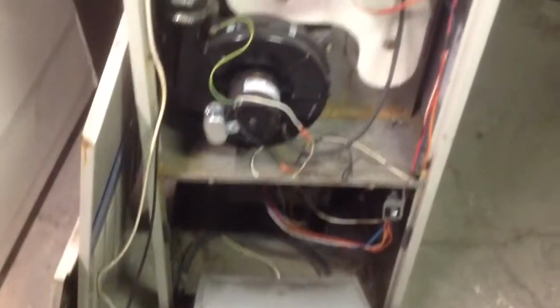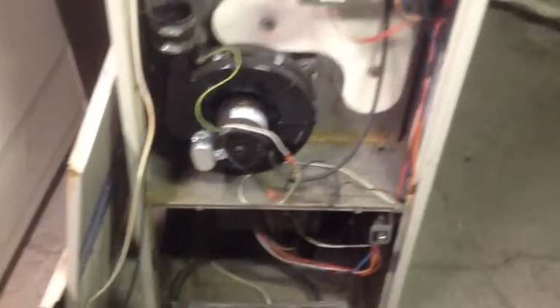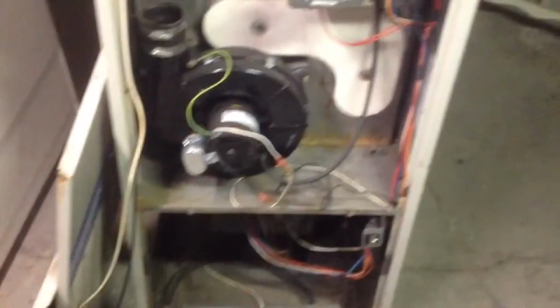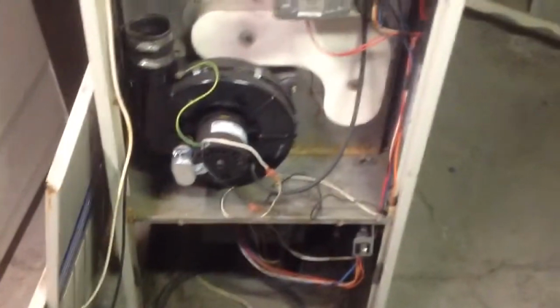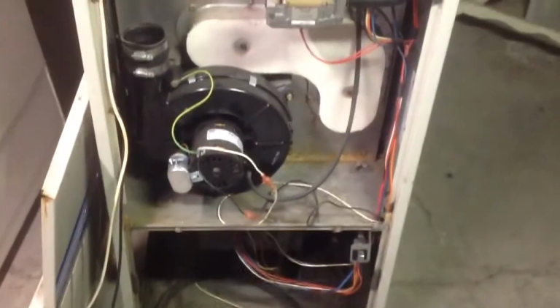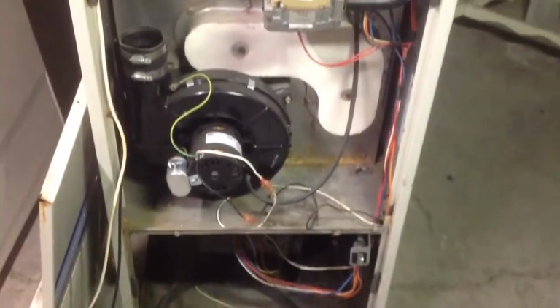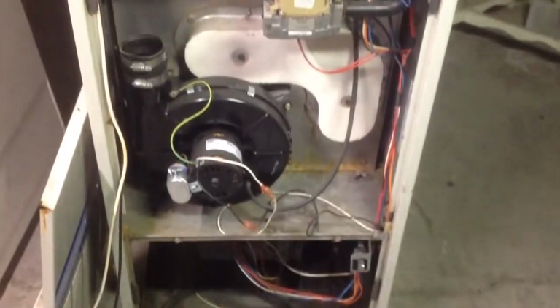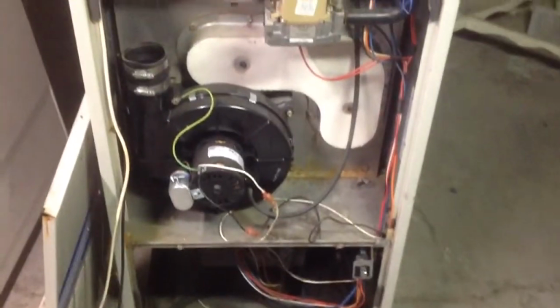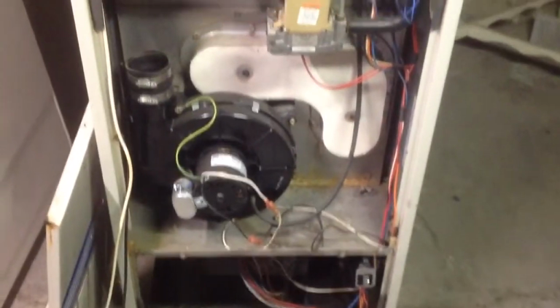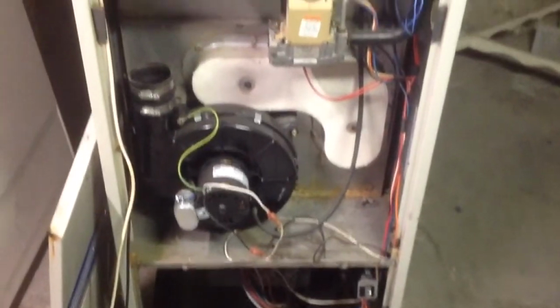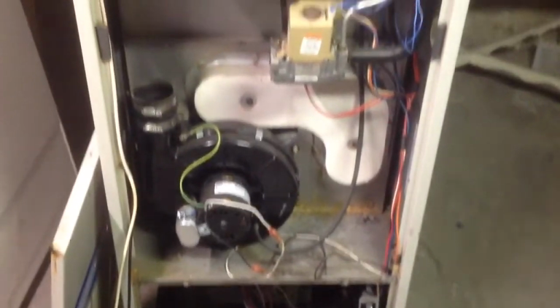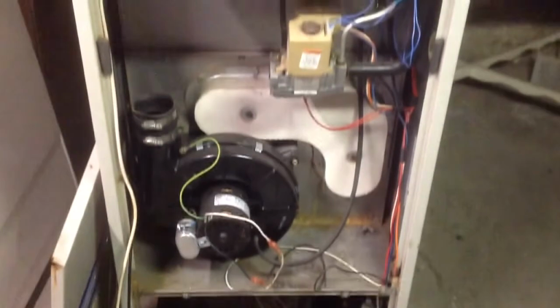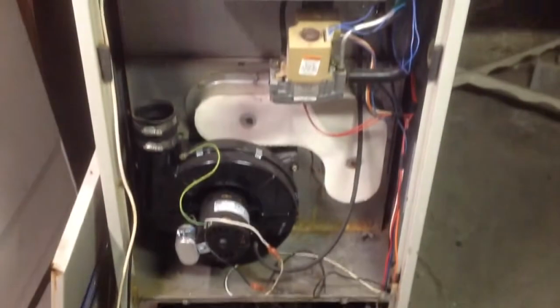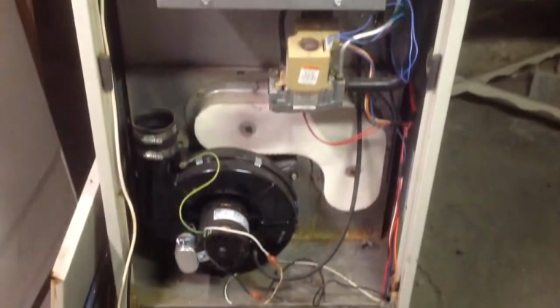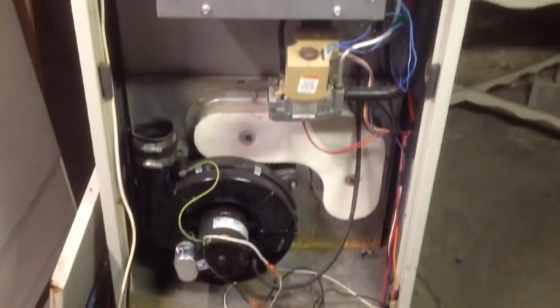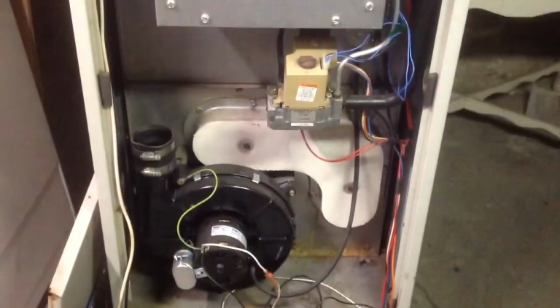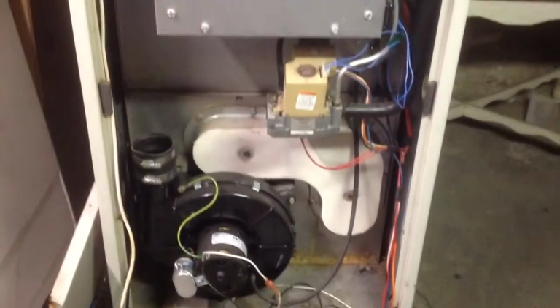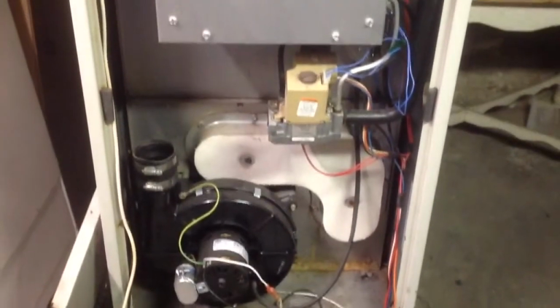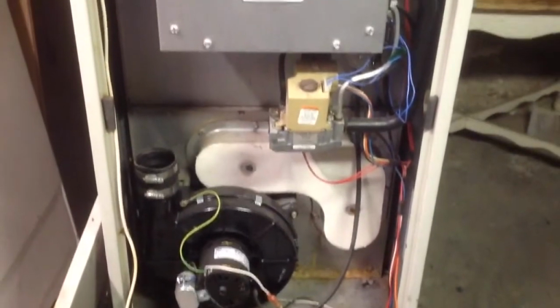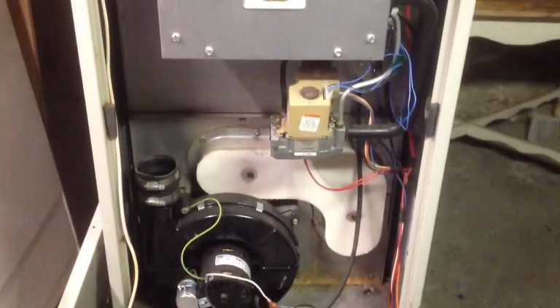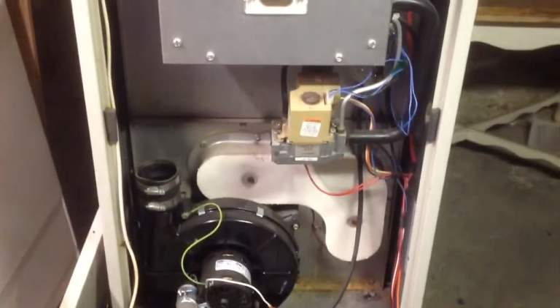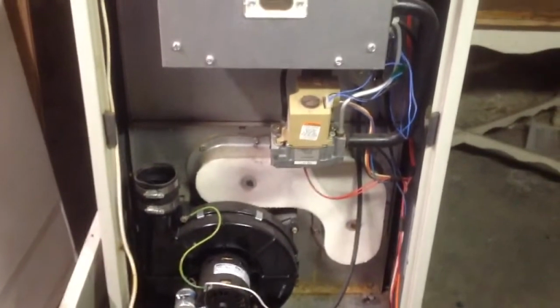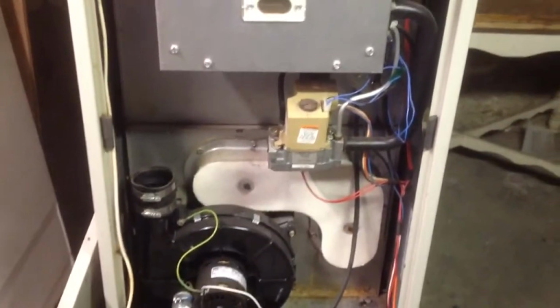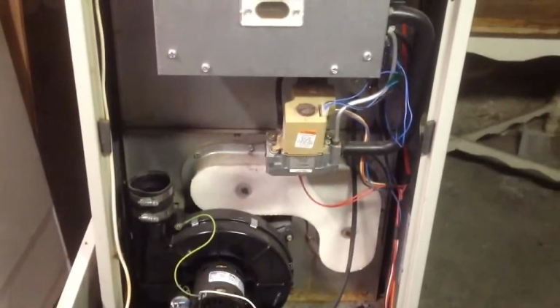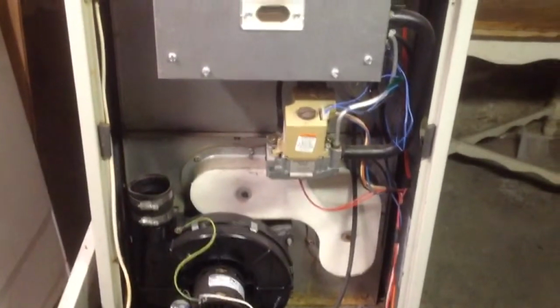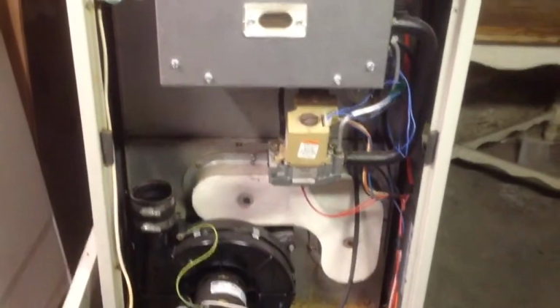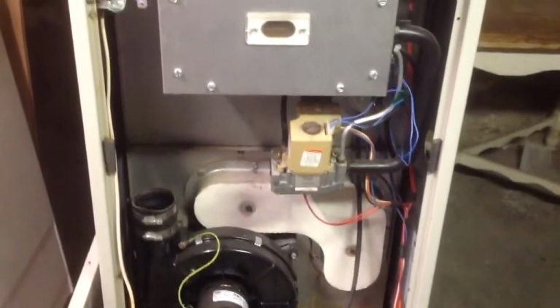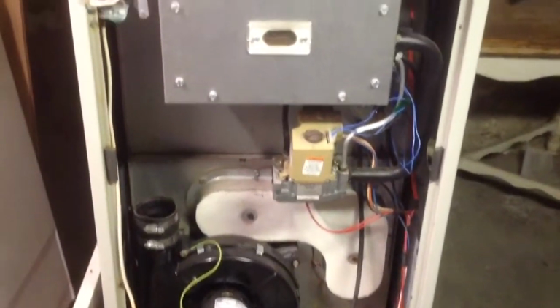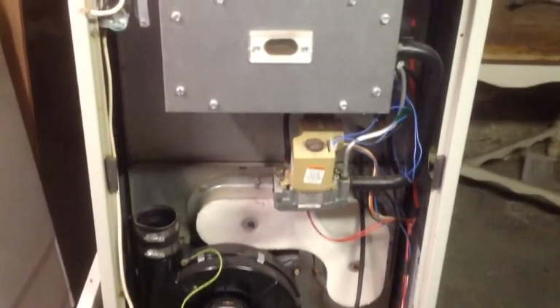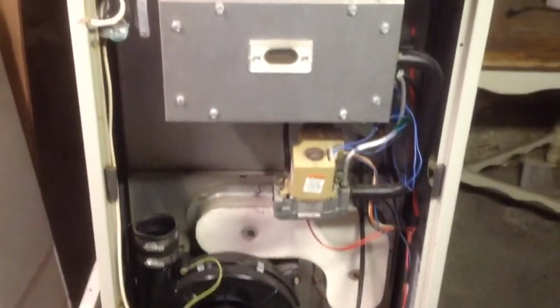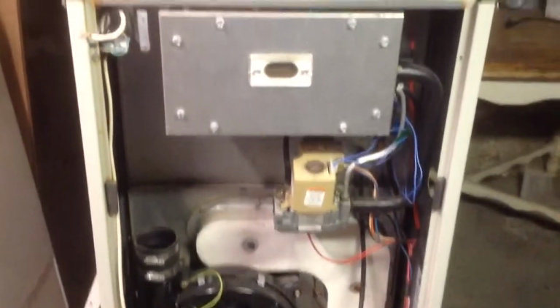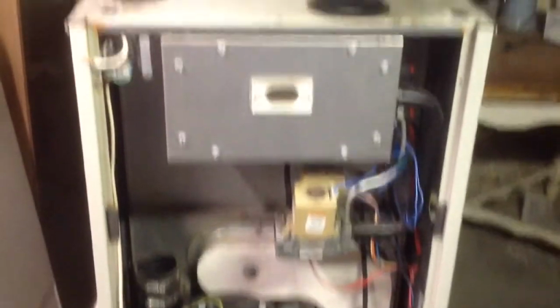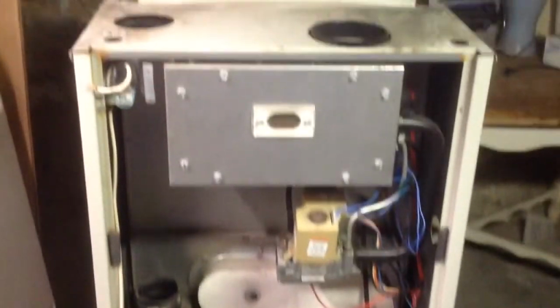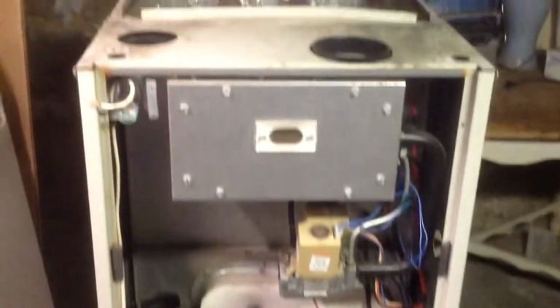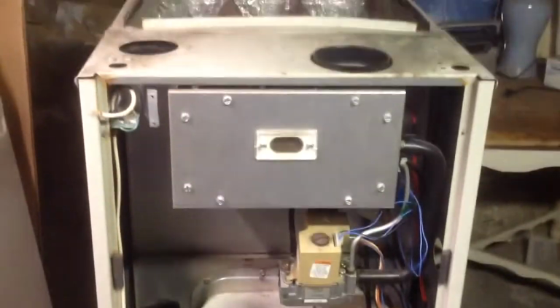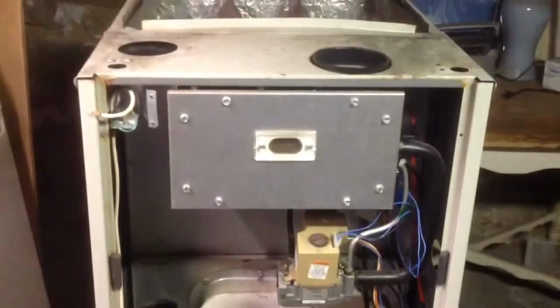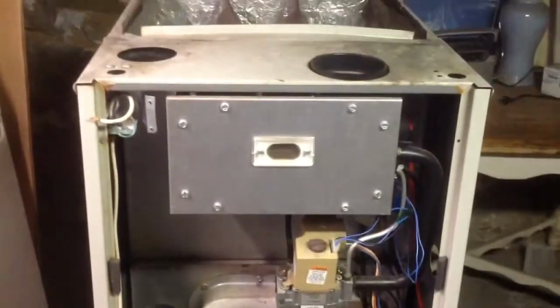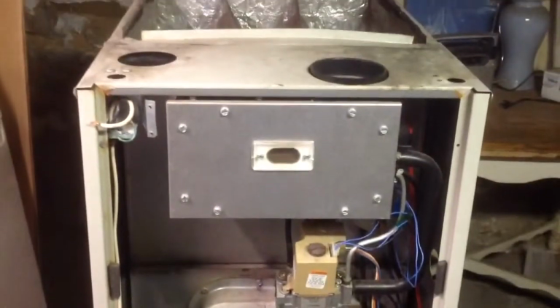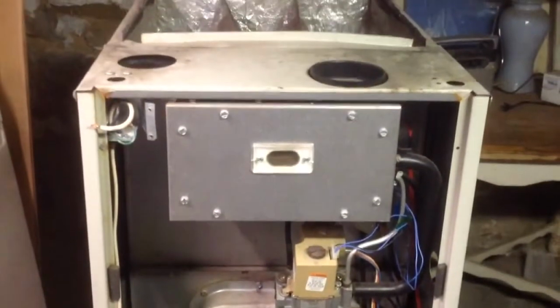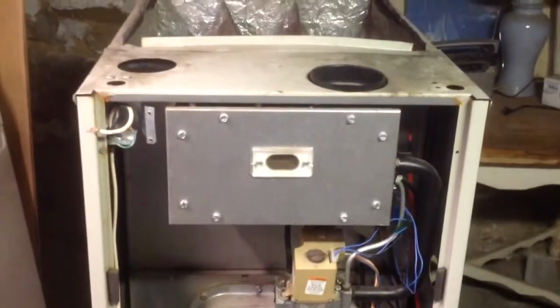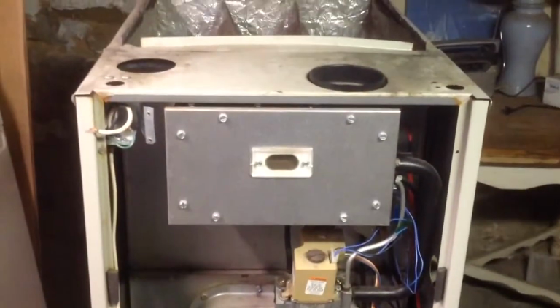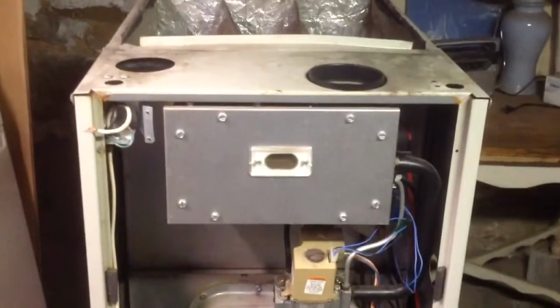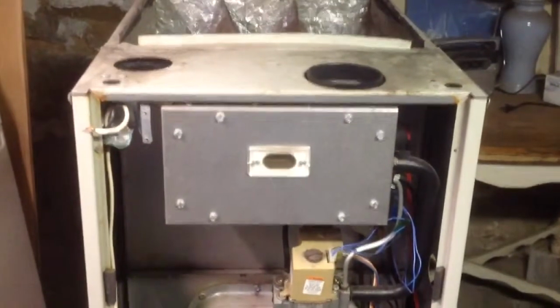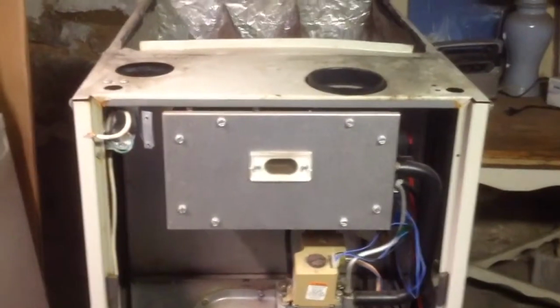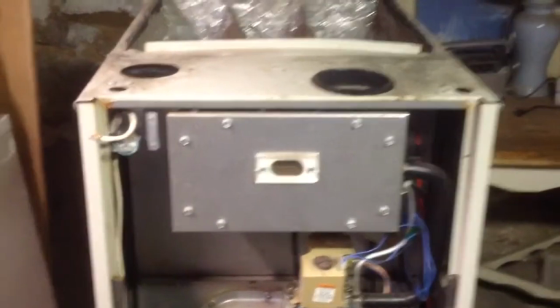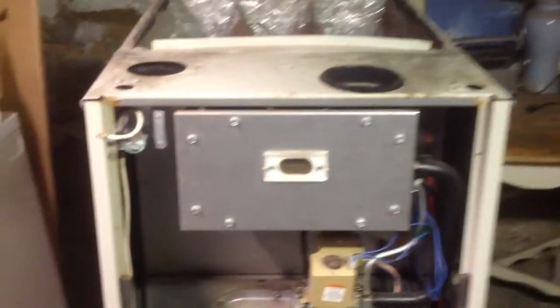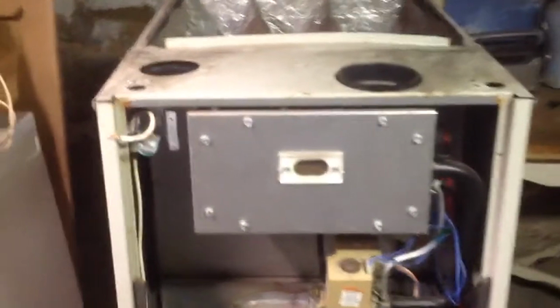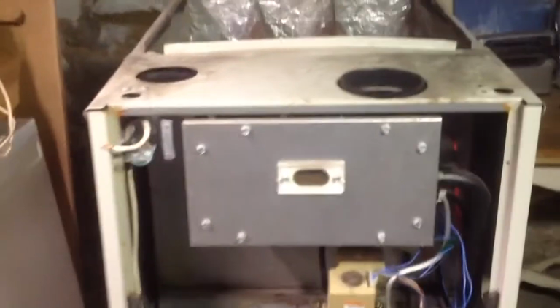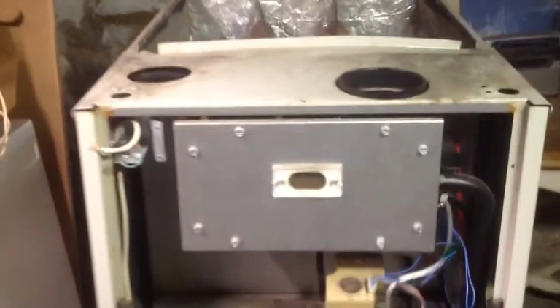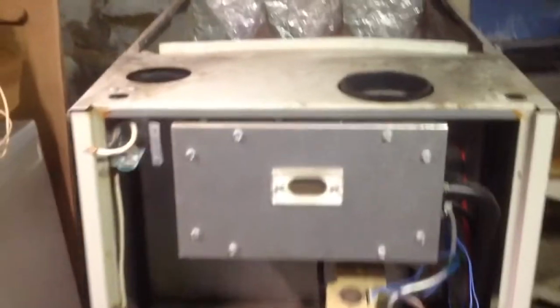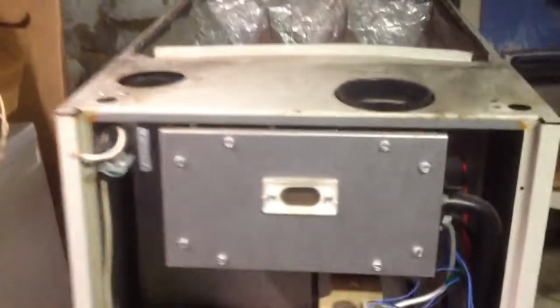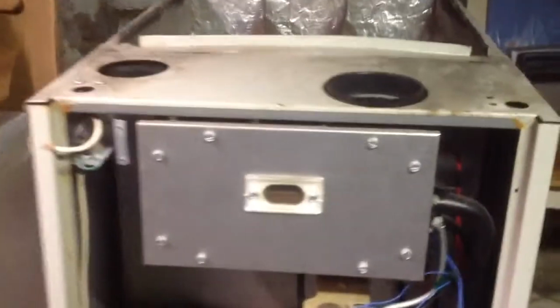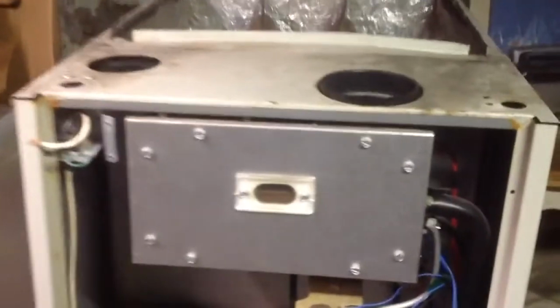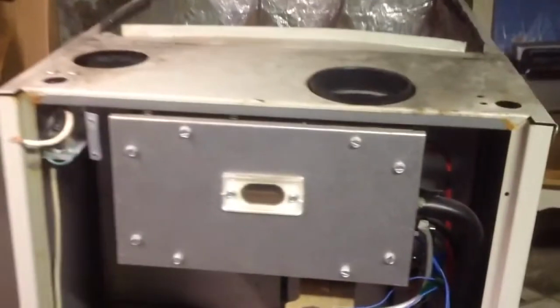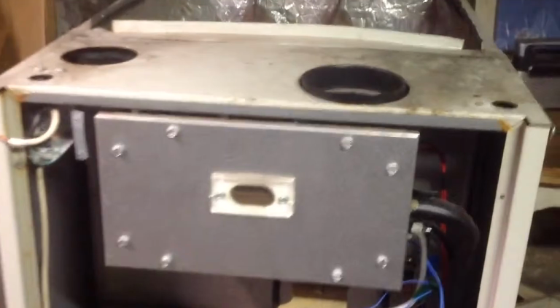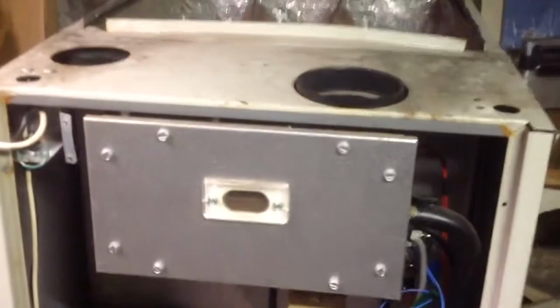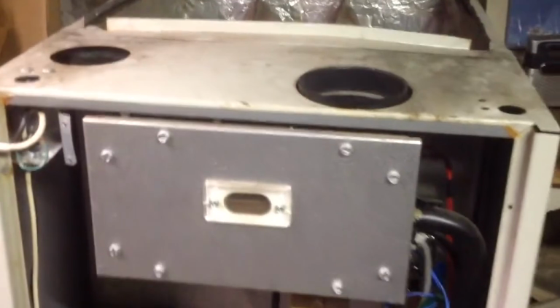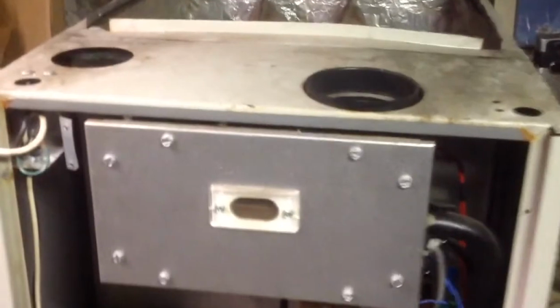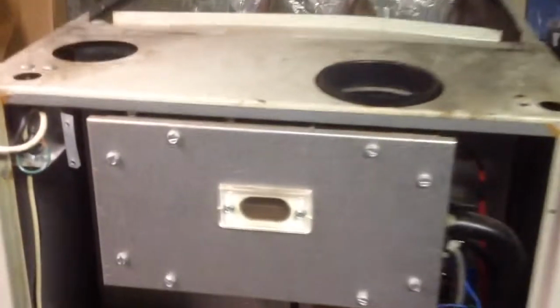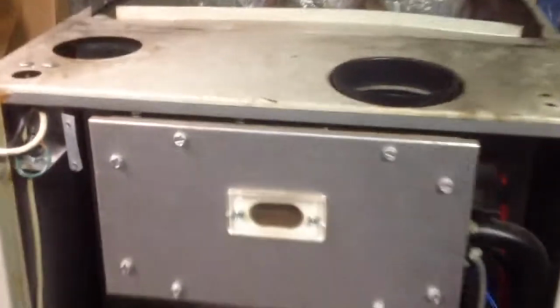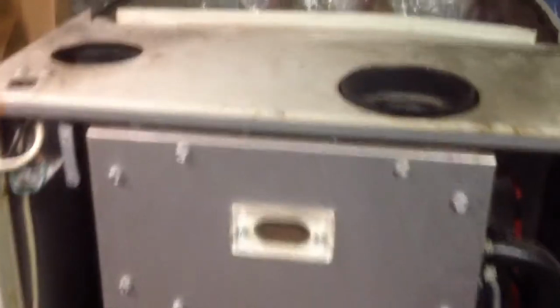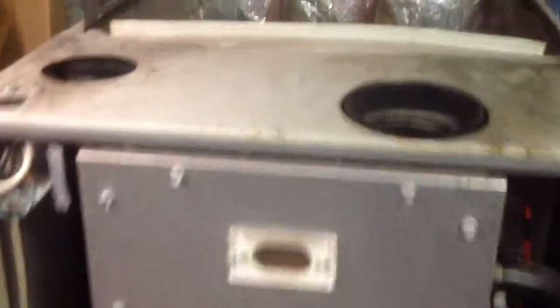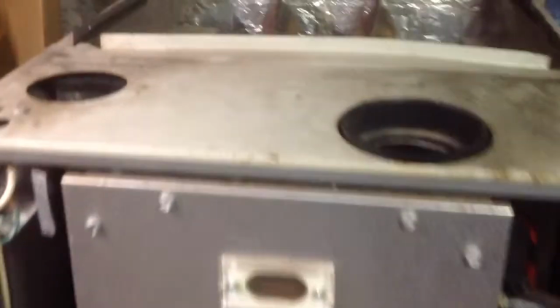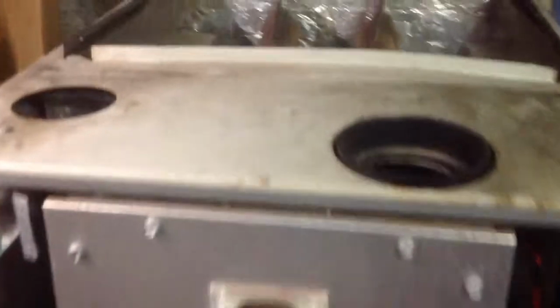So if your furnace is this vintage clamshell design, look for bad heat exchangers.